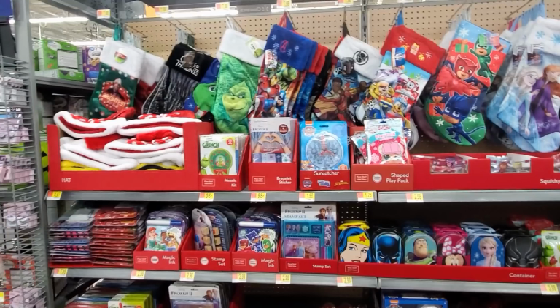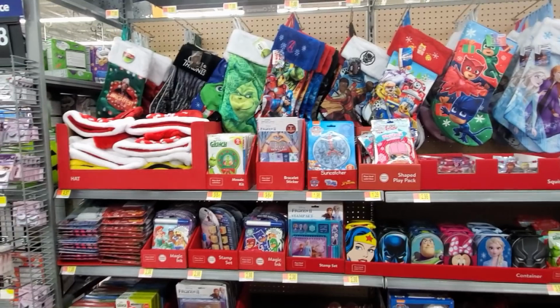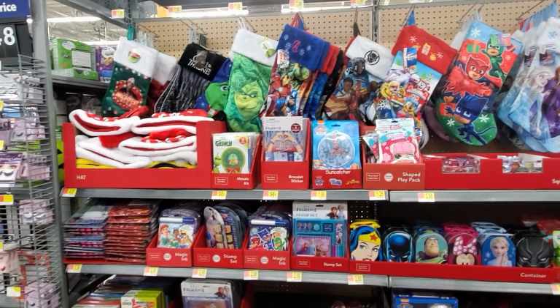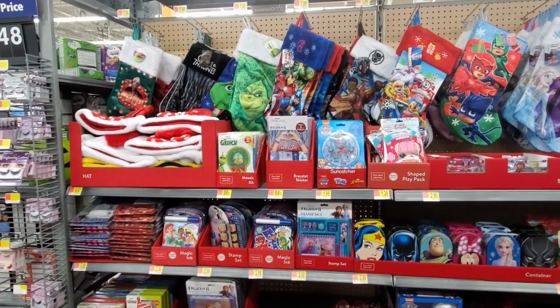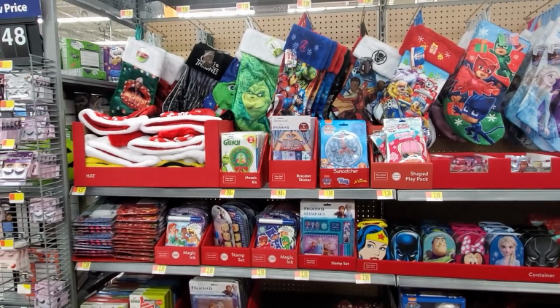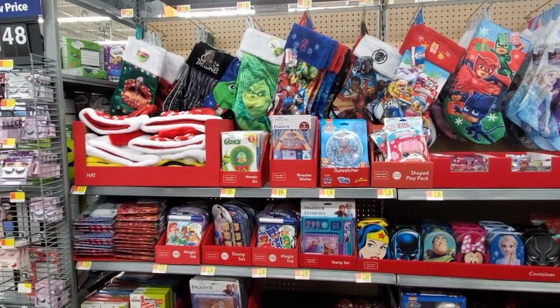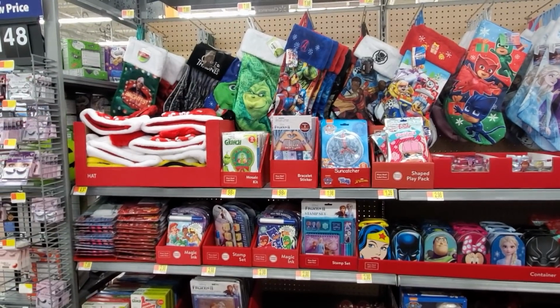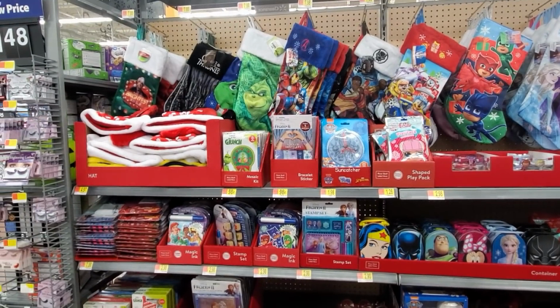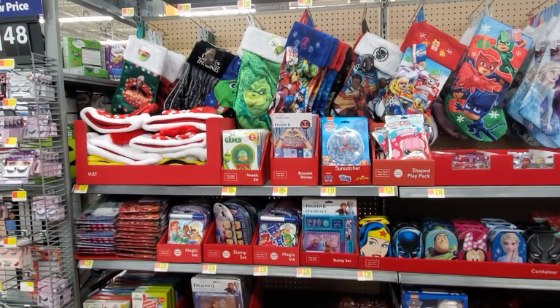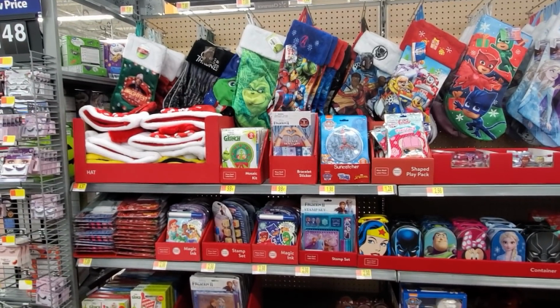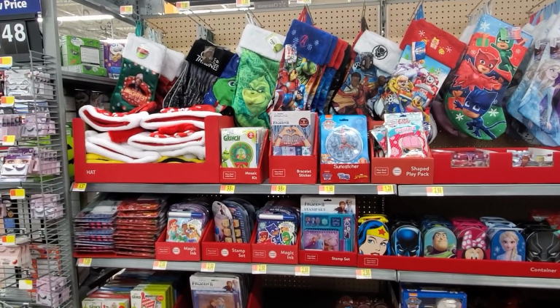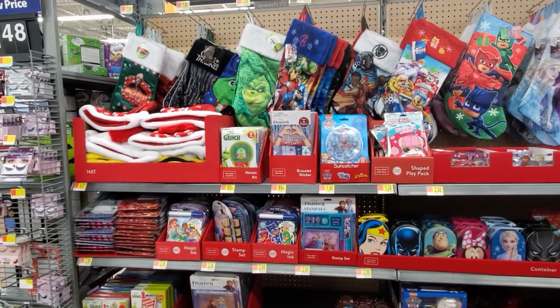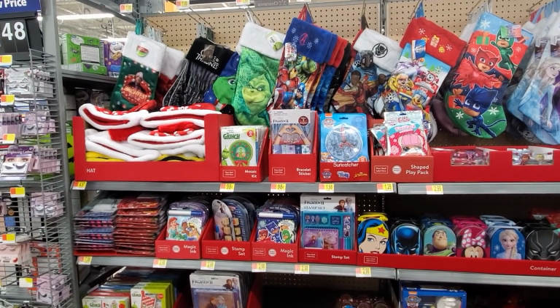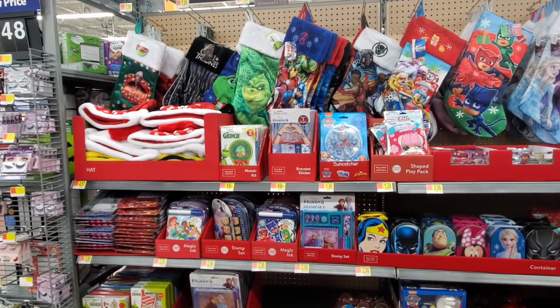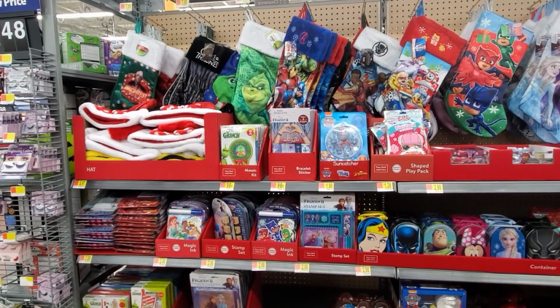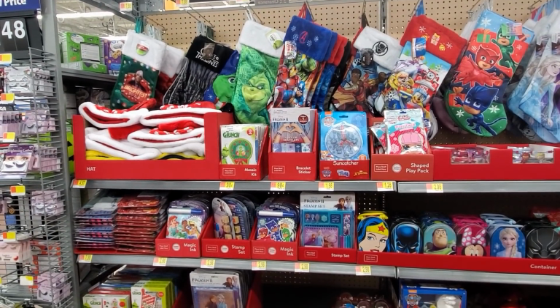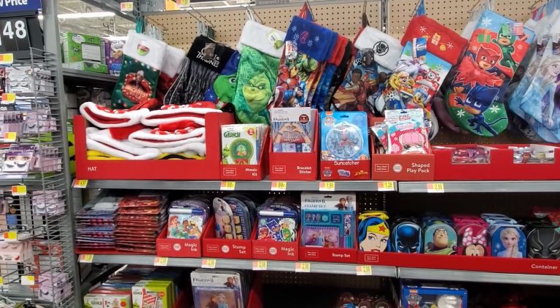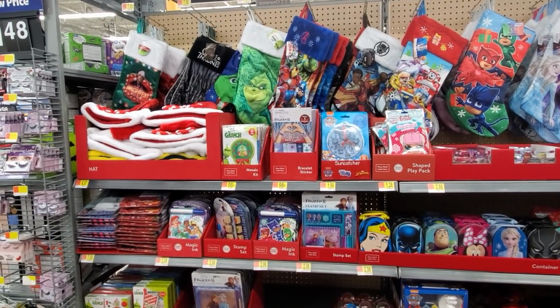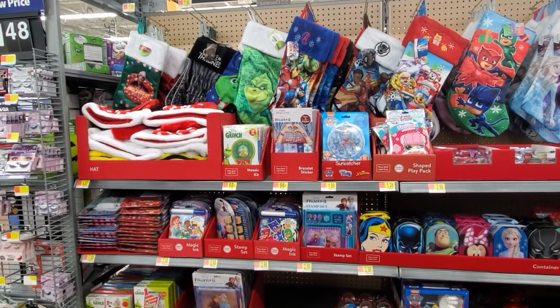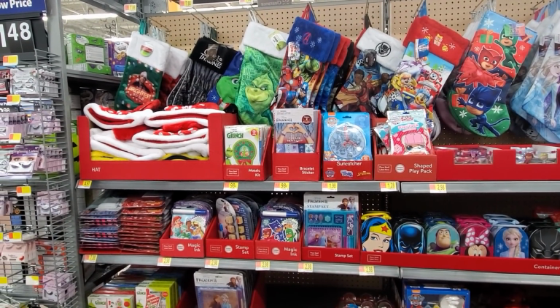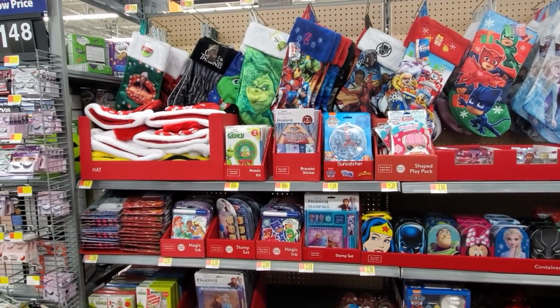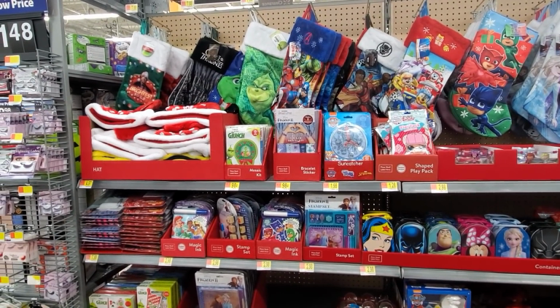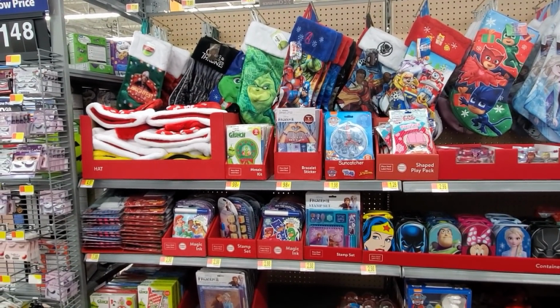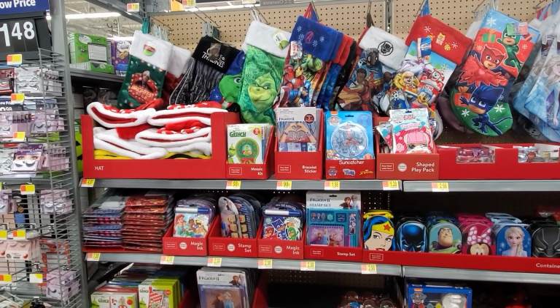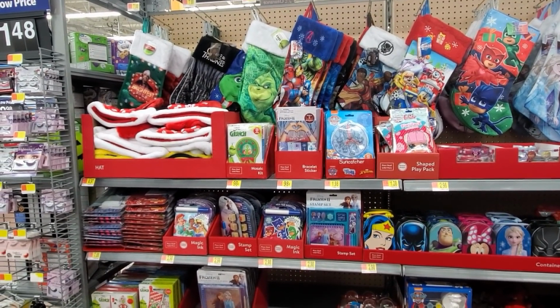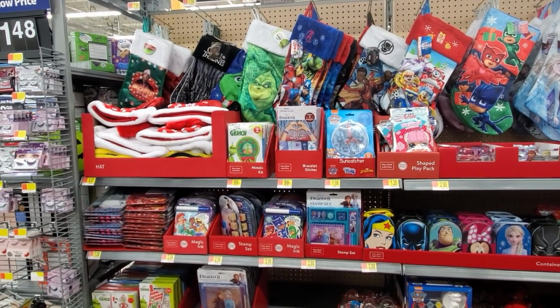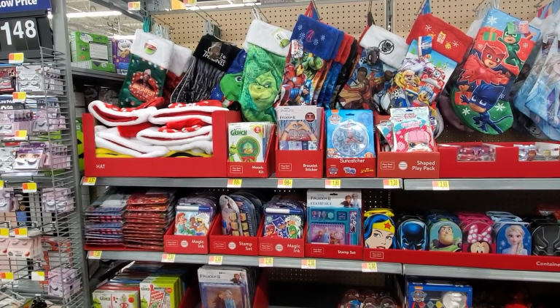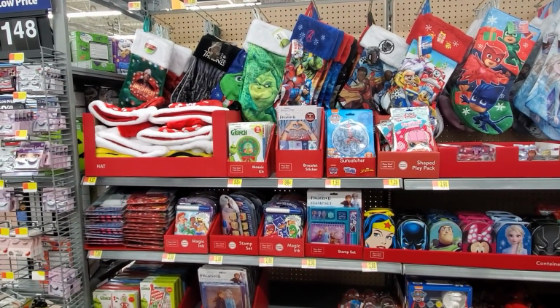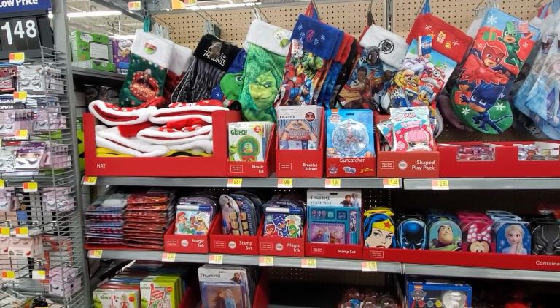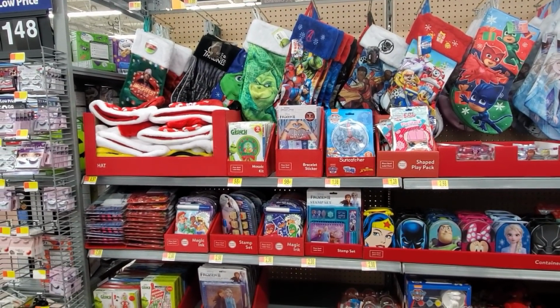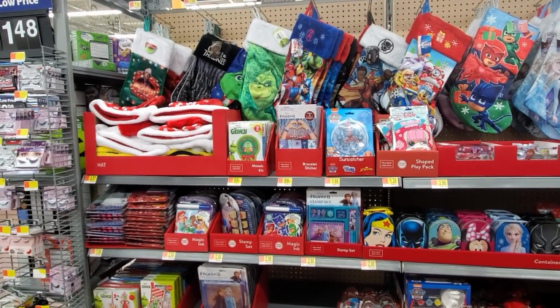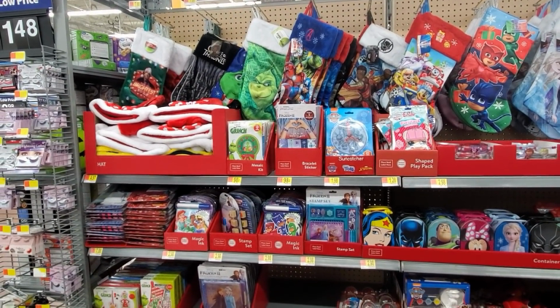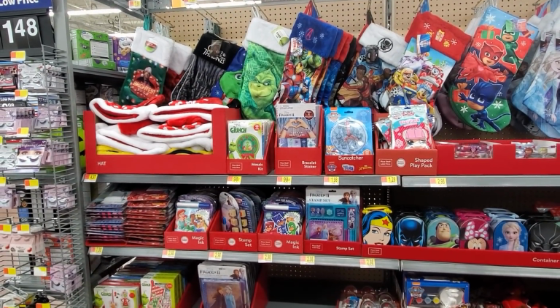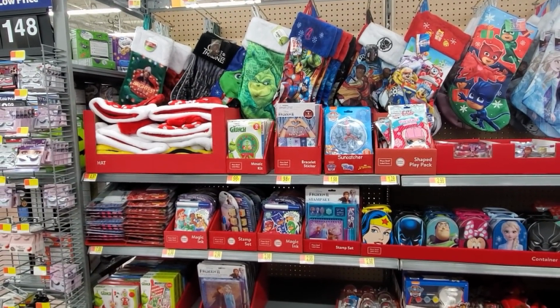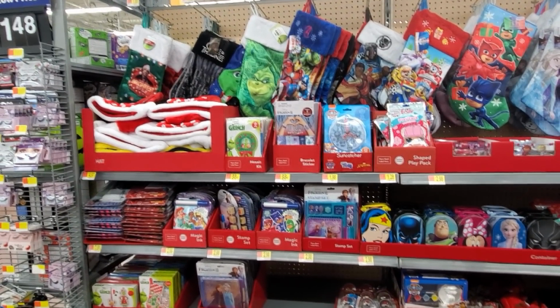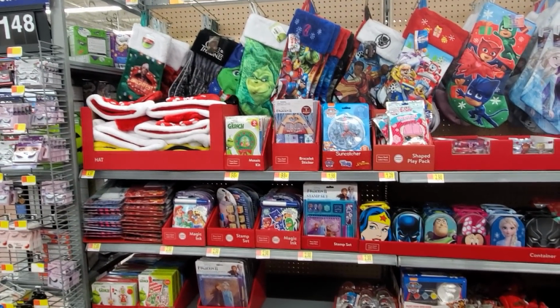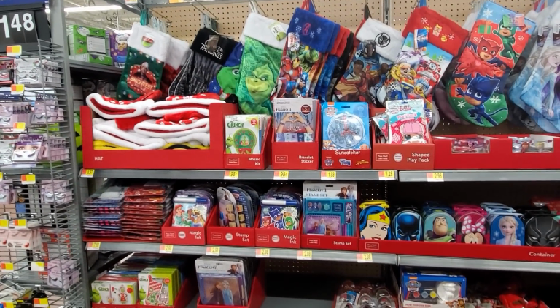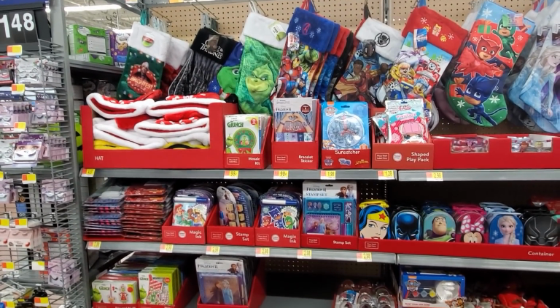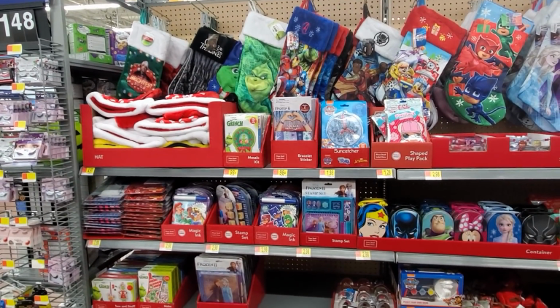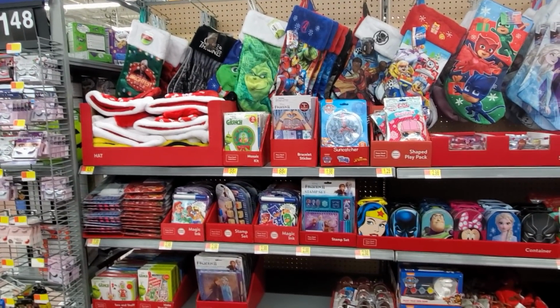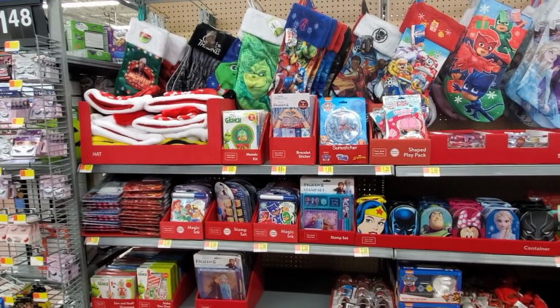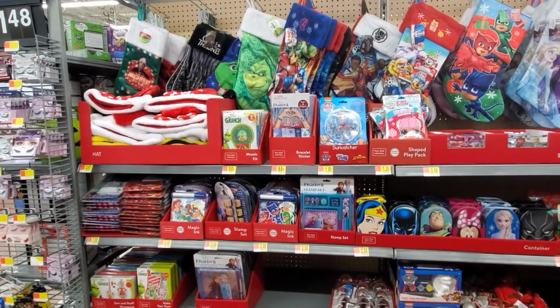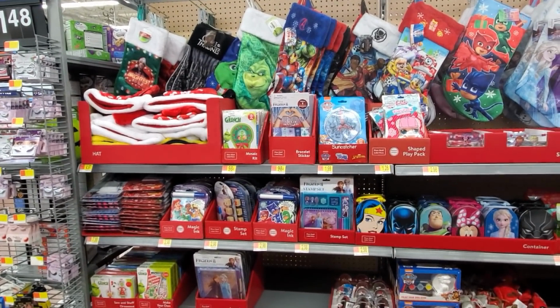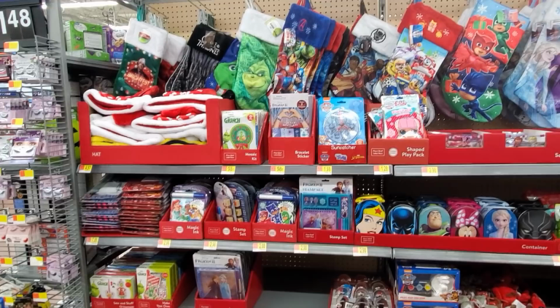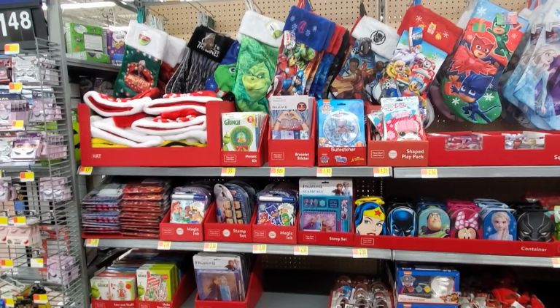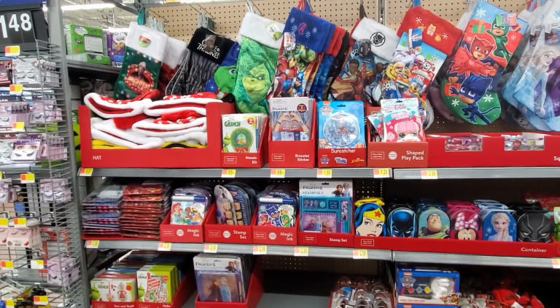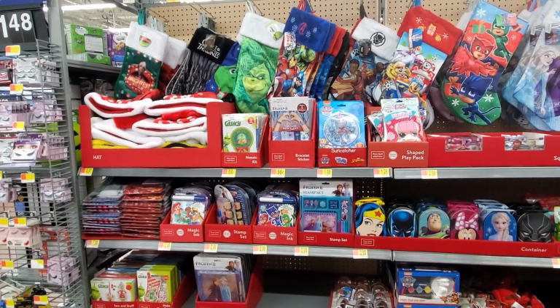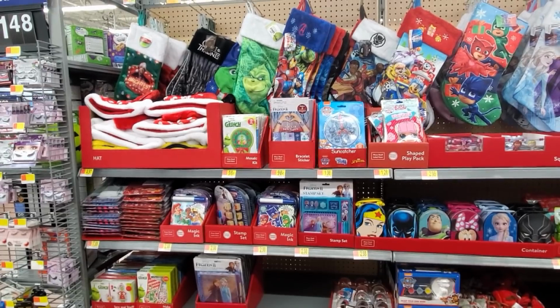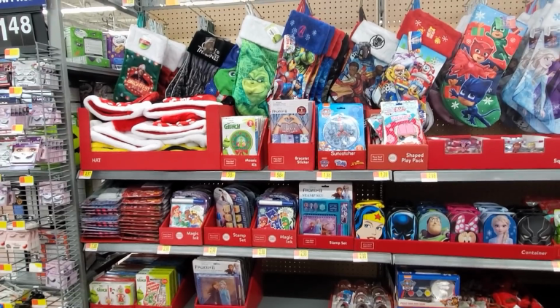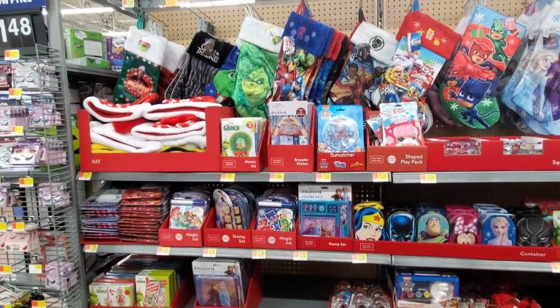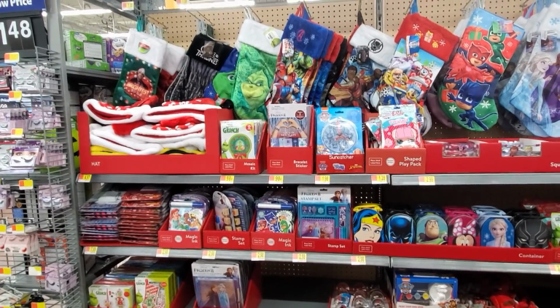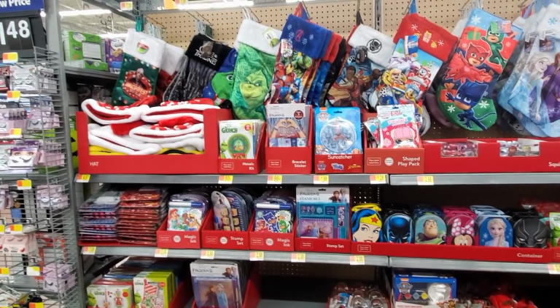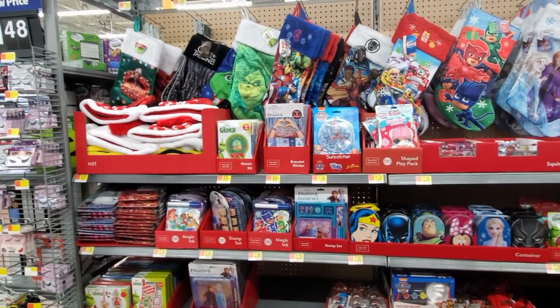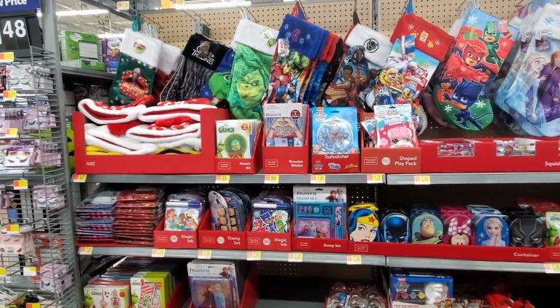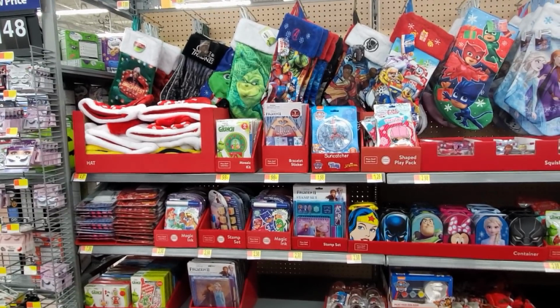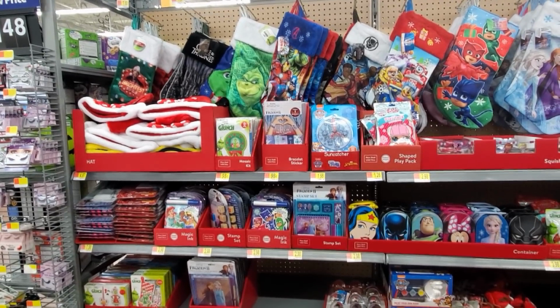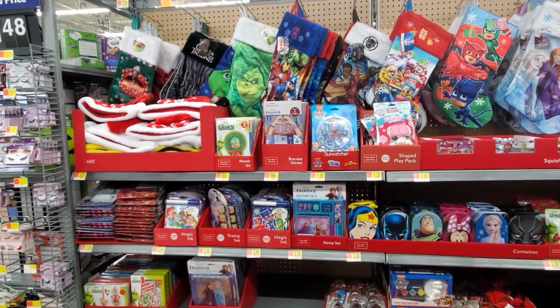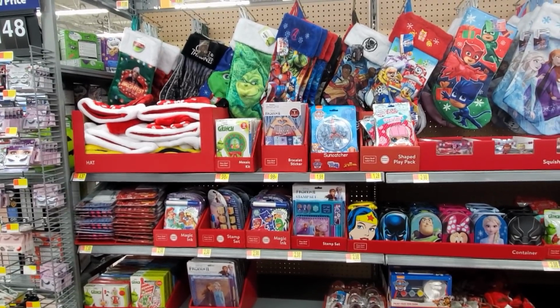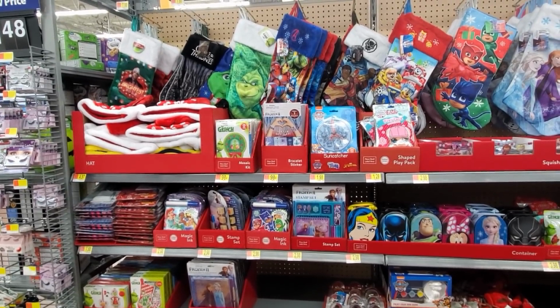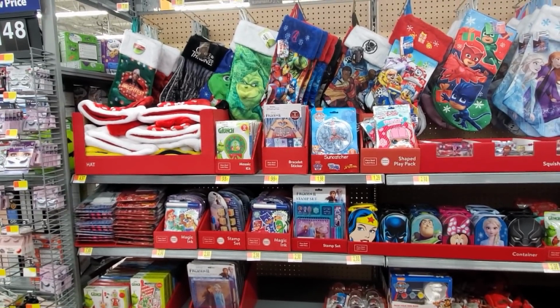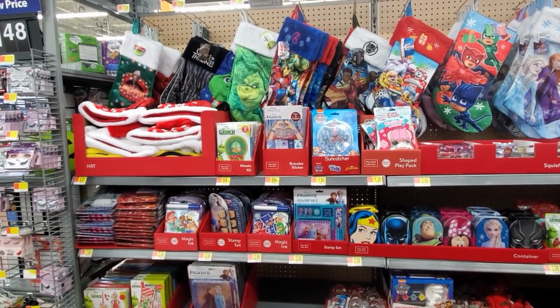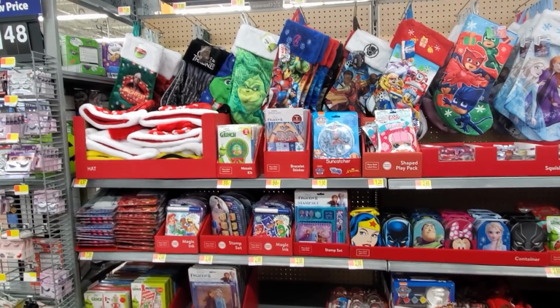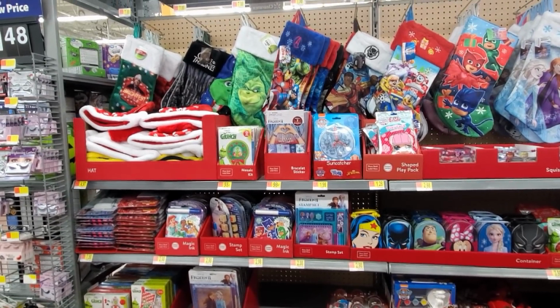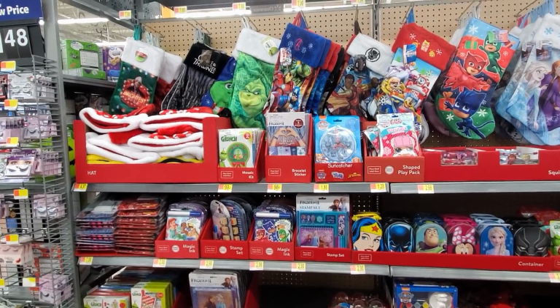Hey everybody, I am back in Walmart. Yes, I am, I know. But look at all the new stuff.